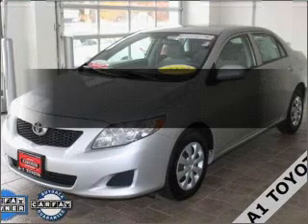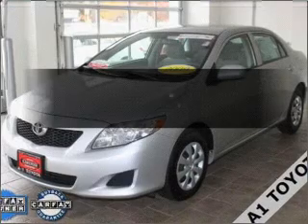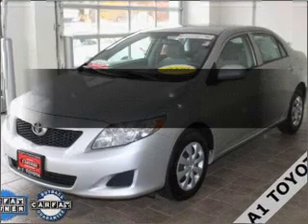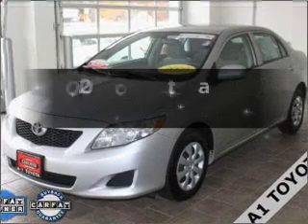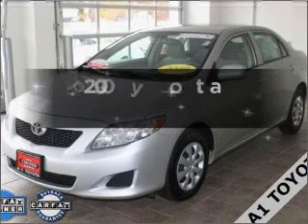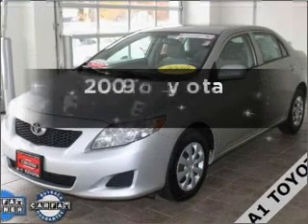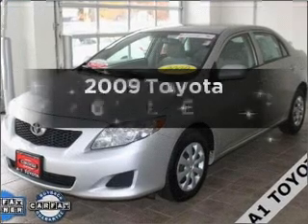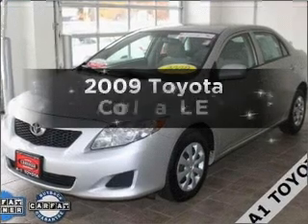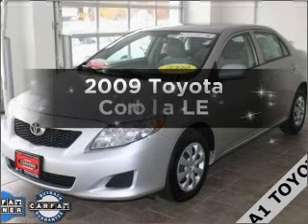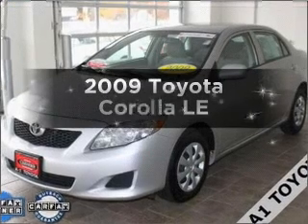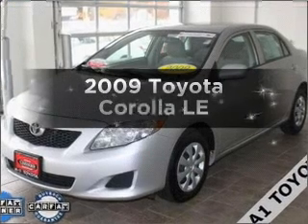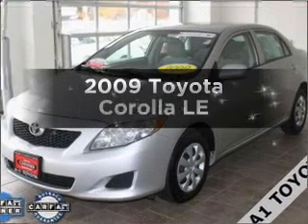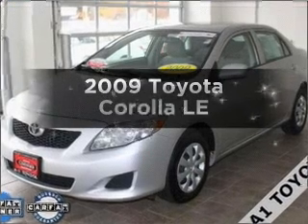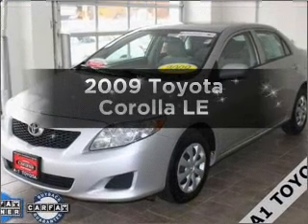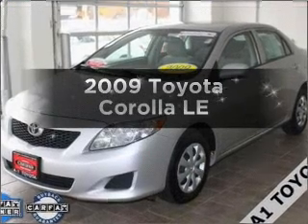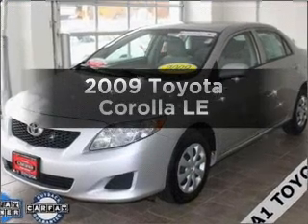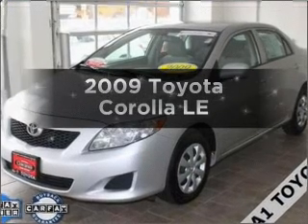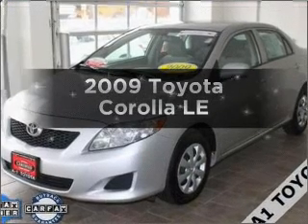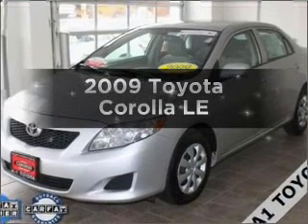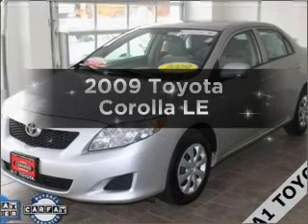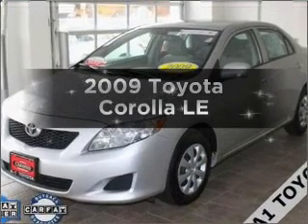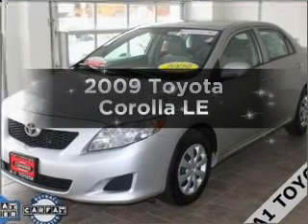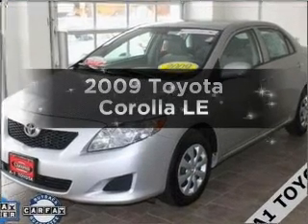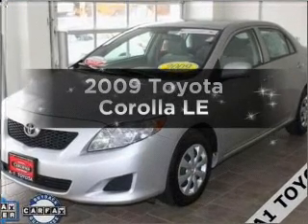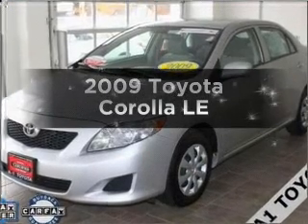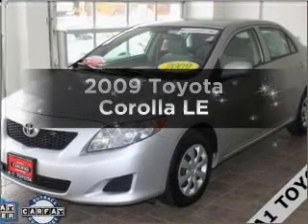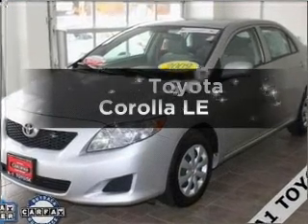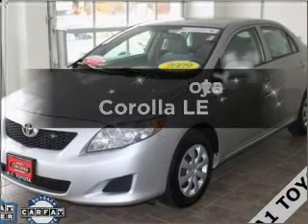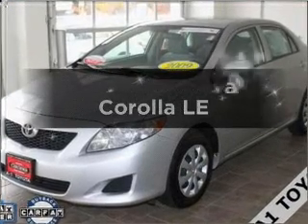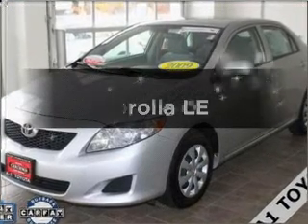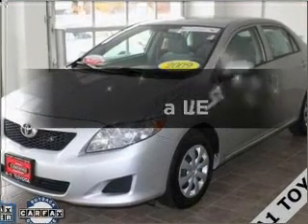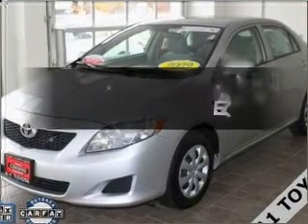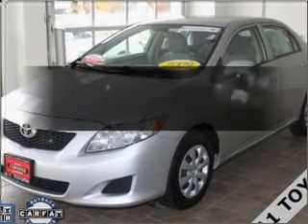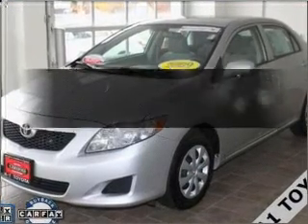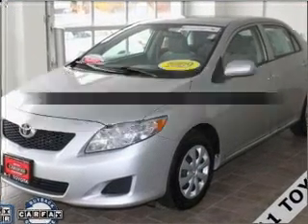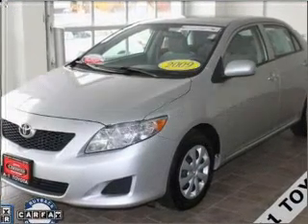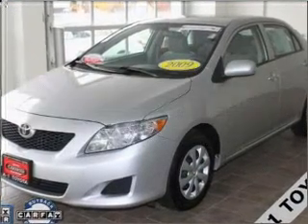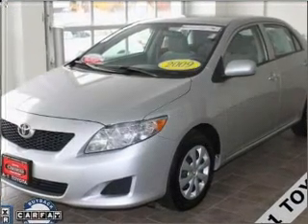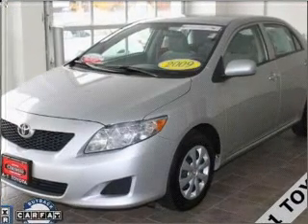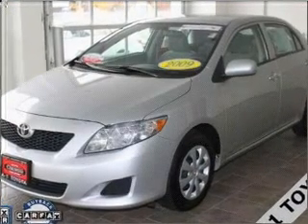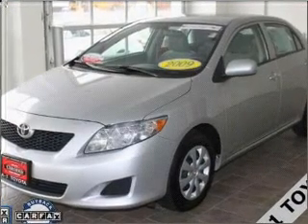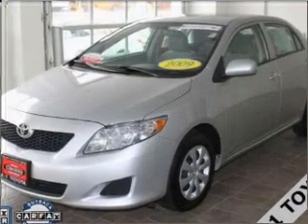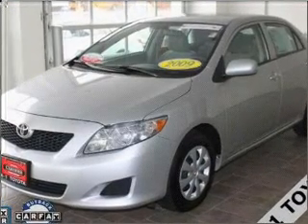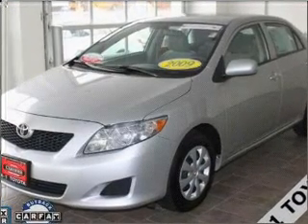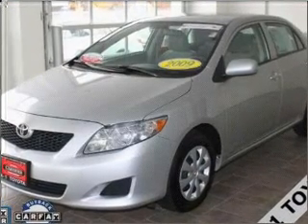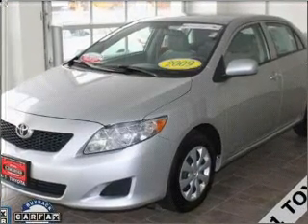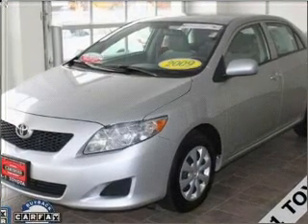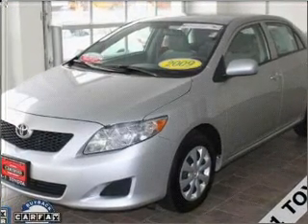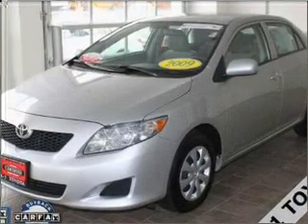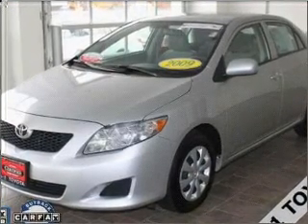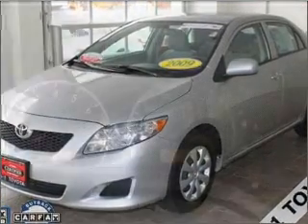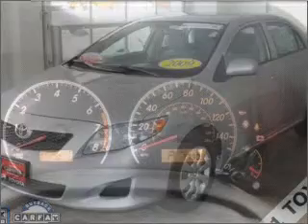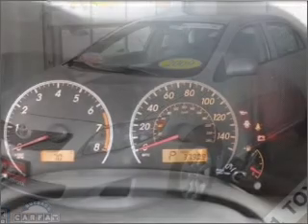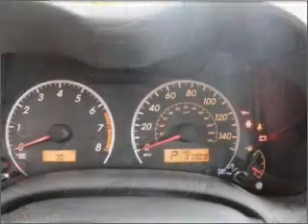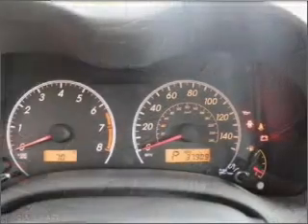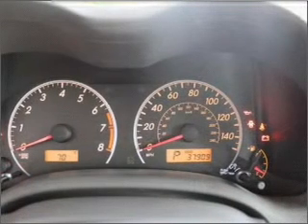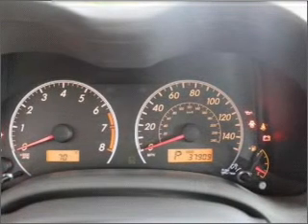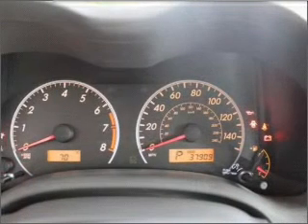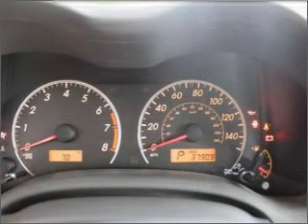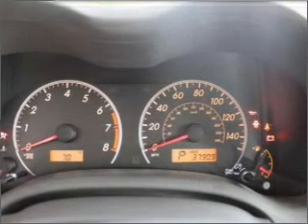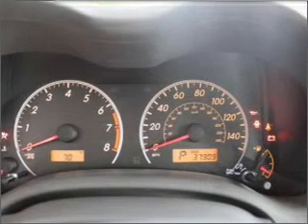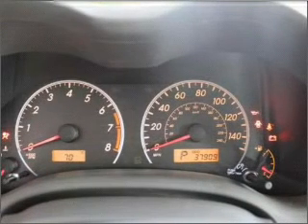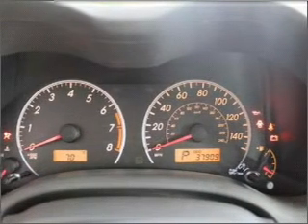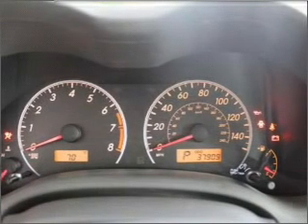Introducing the 2009 Toyota Corolla. Travel the roads in style and comfort in this great vehicle.